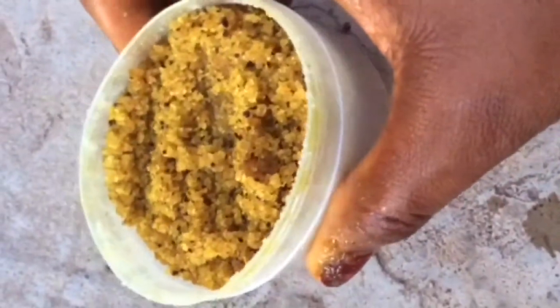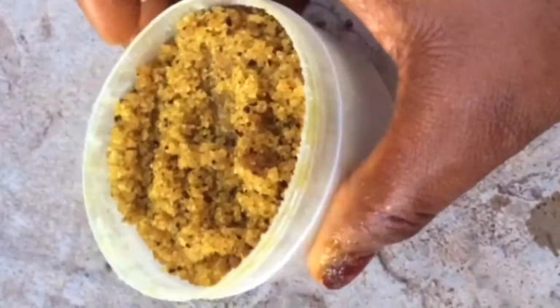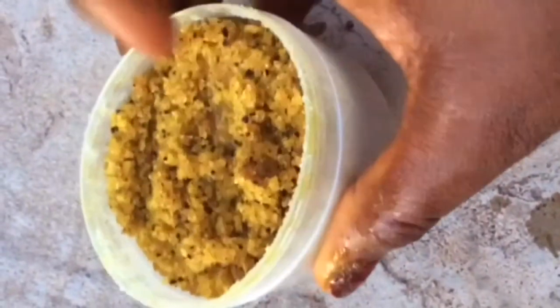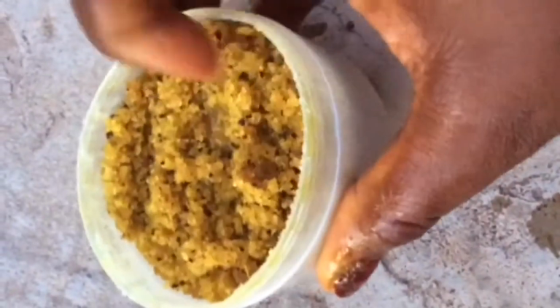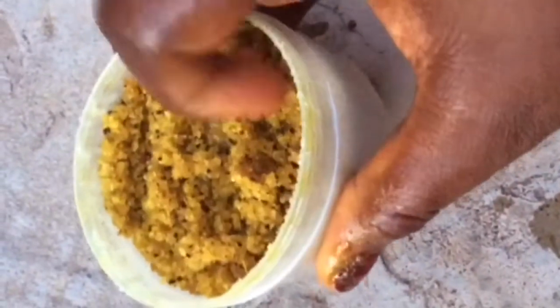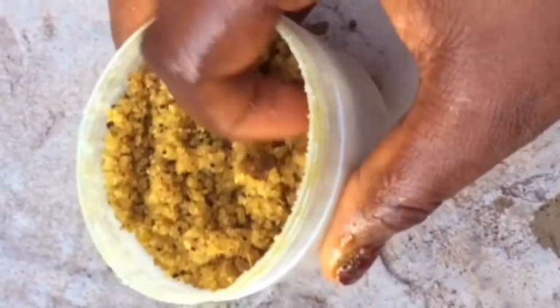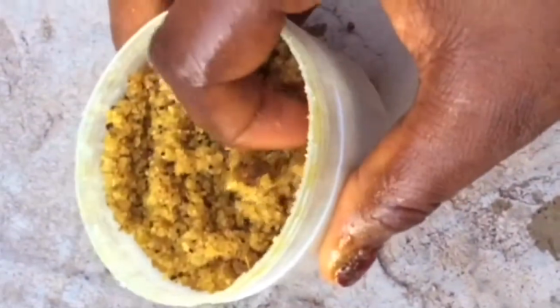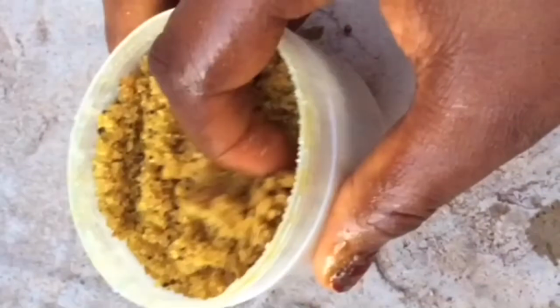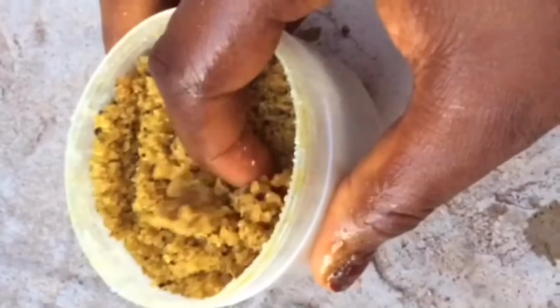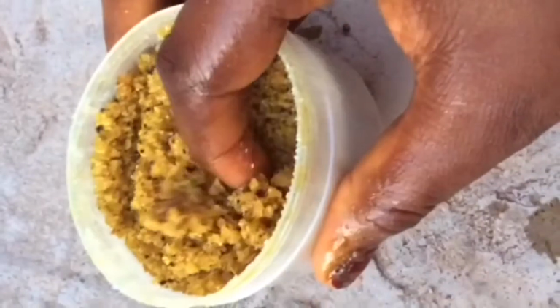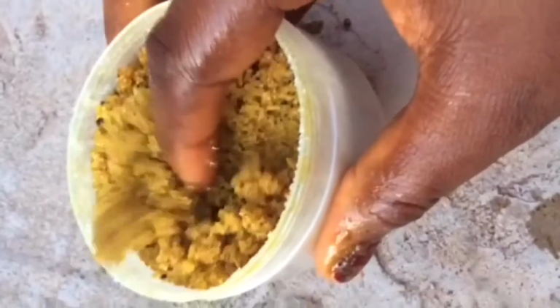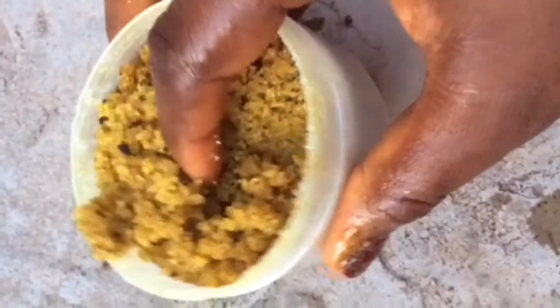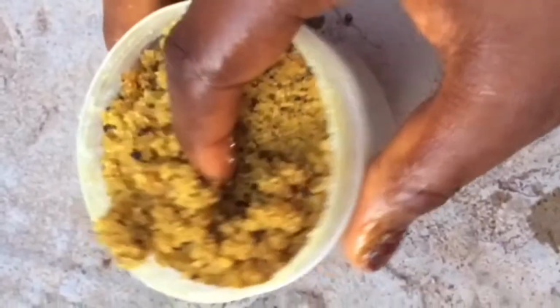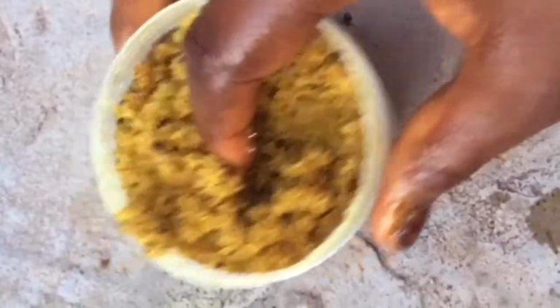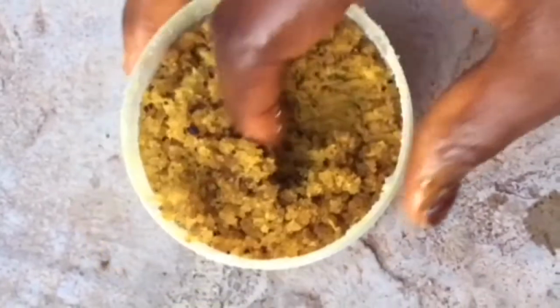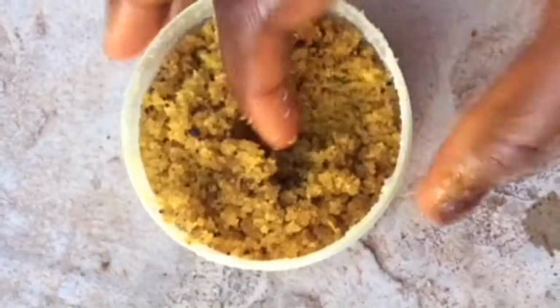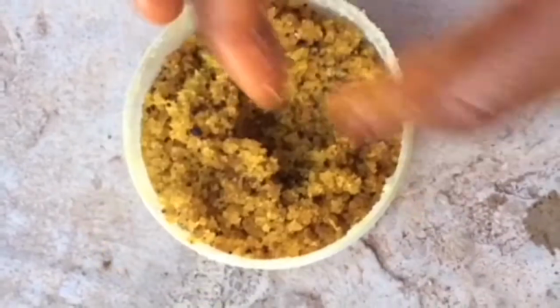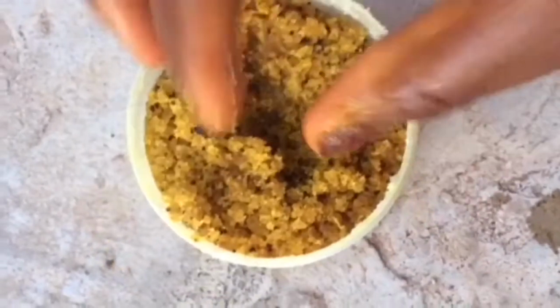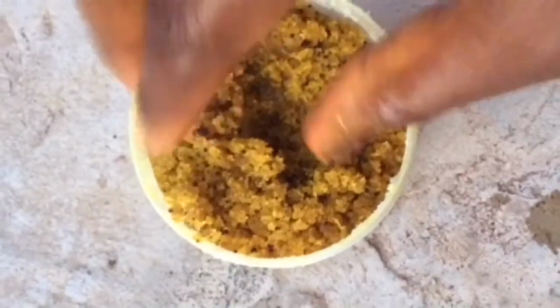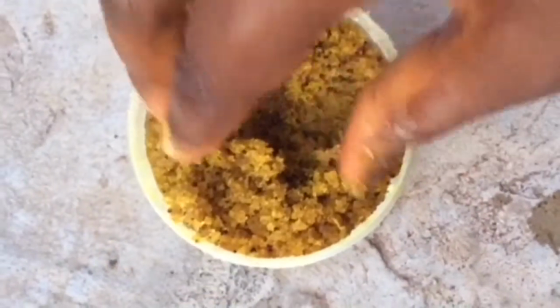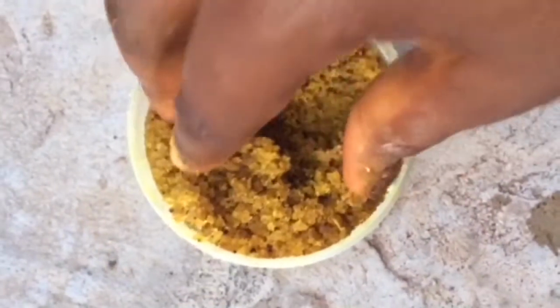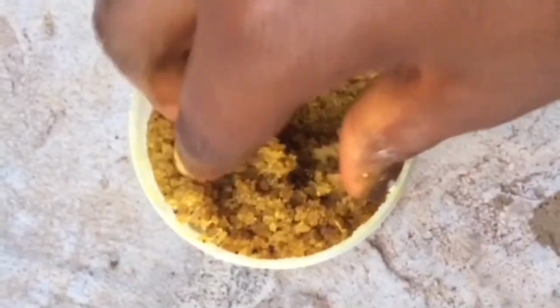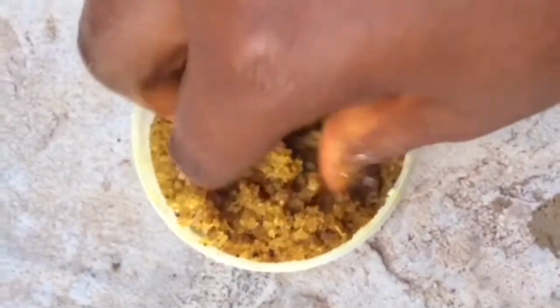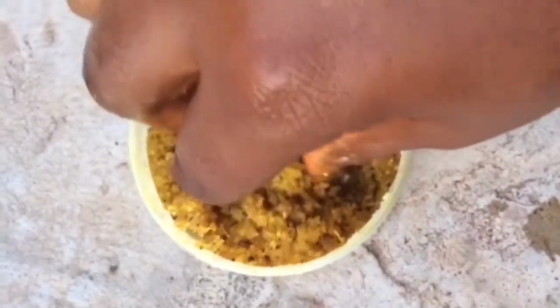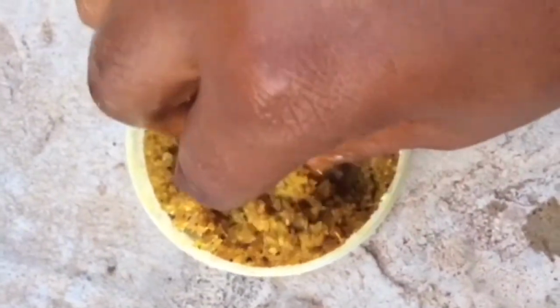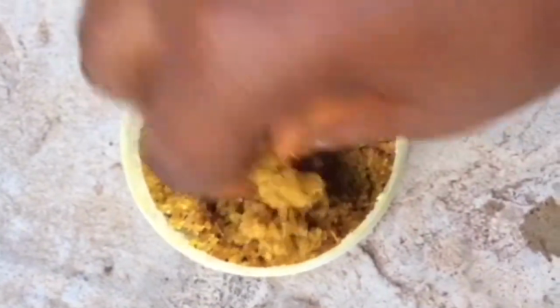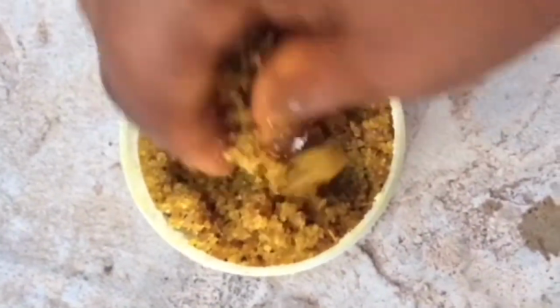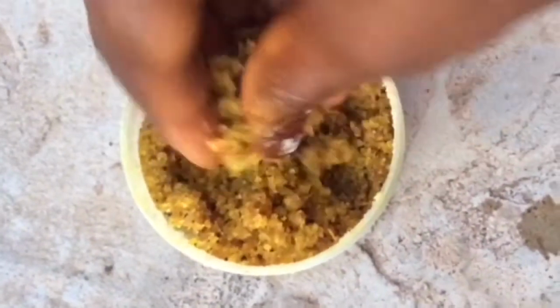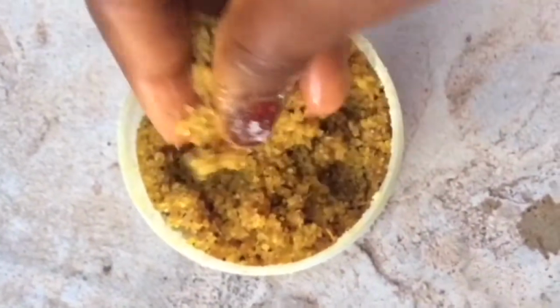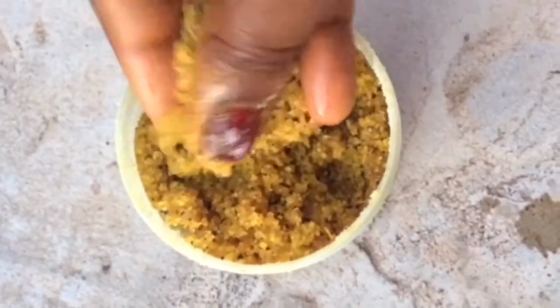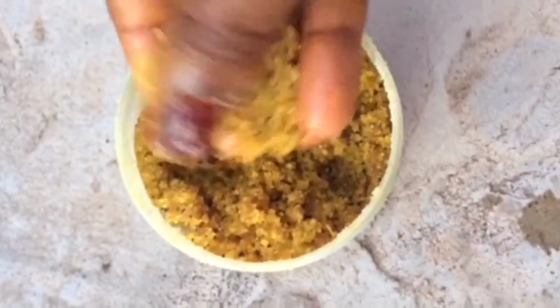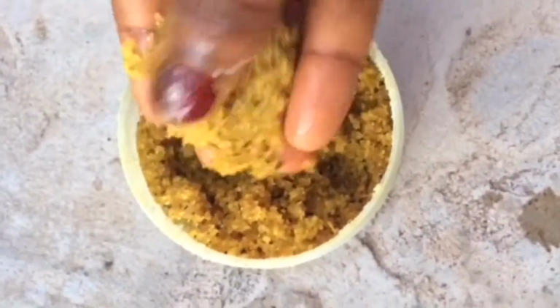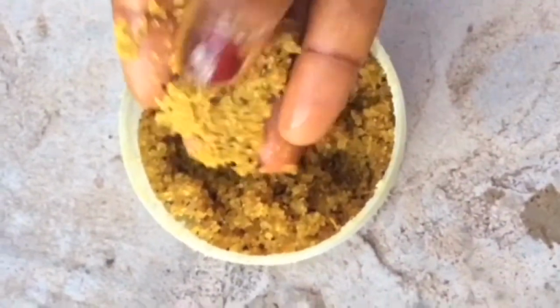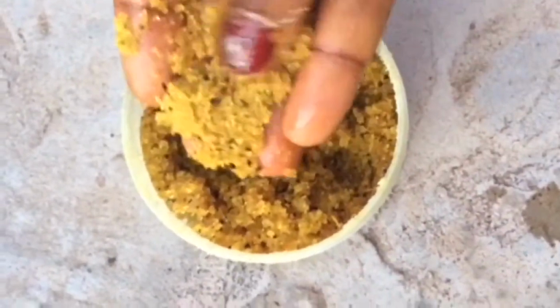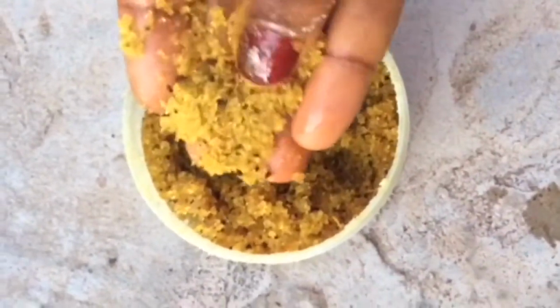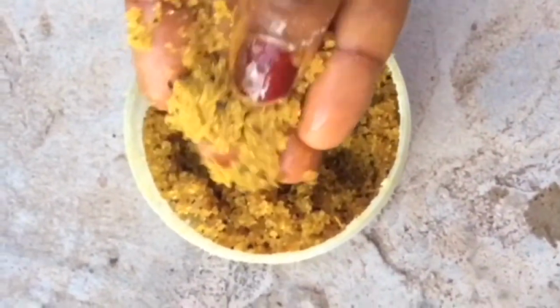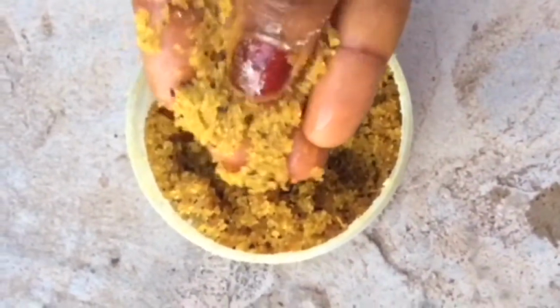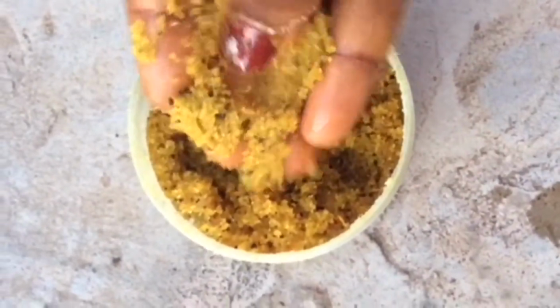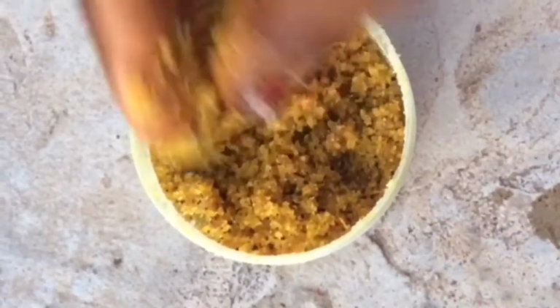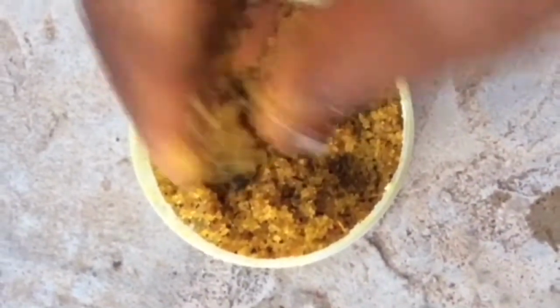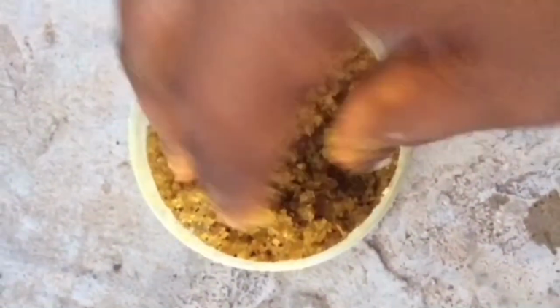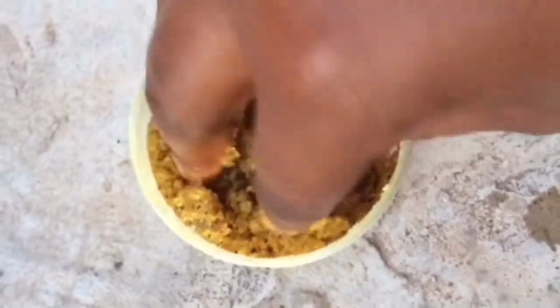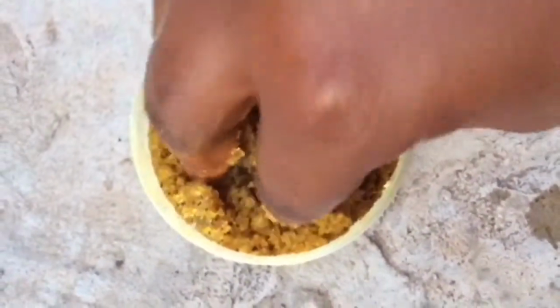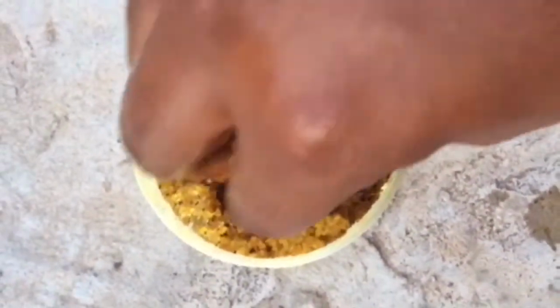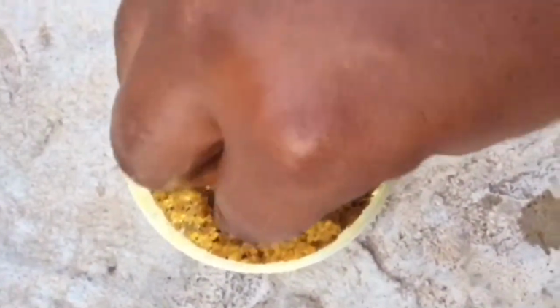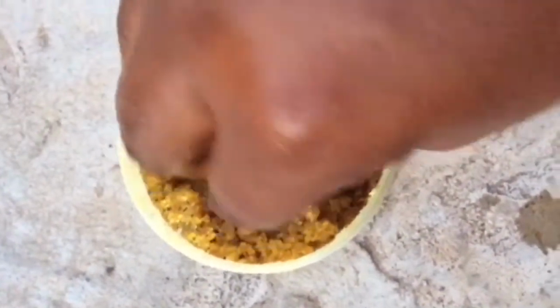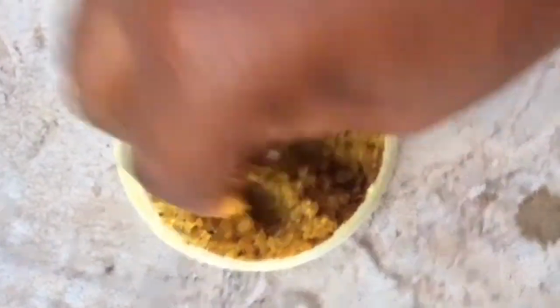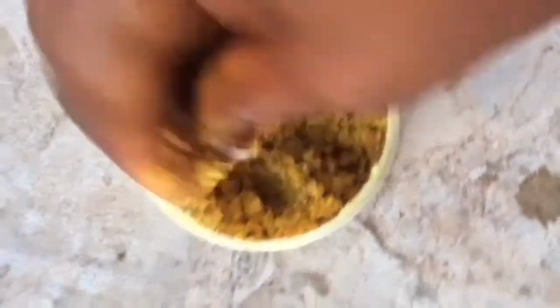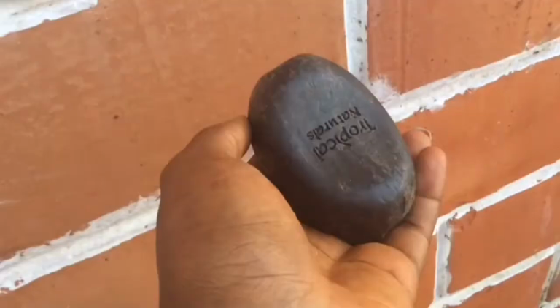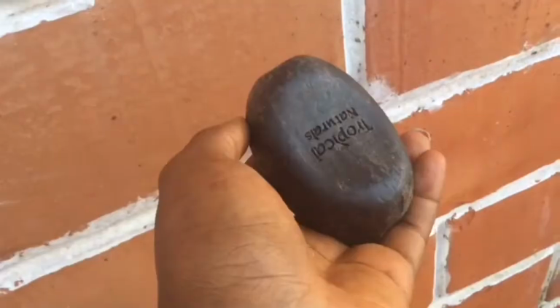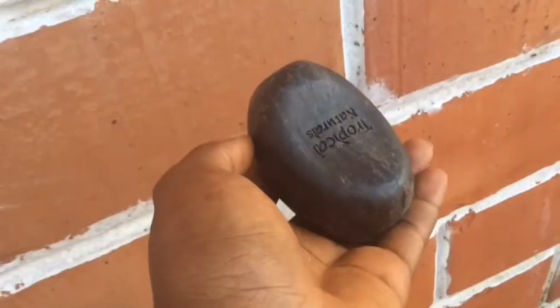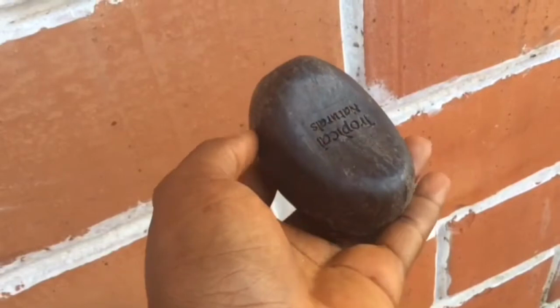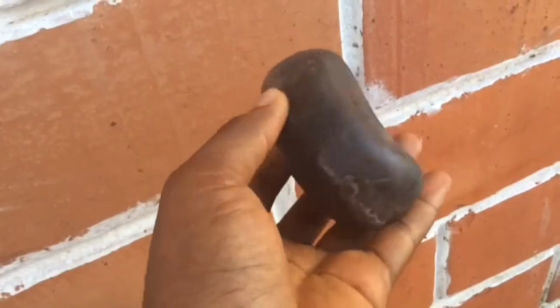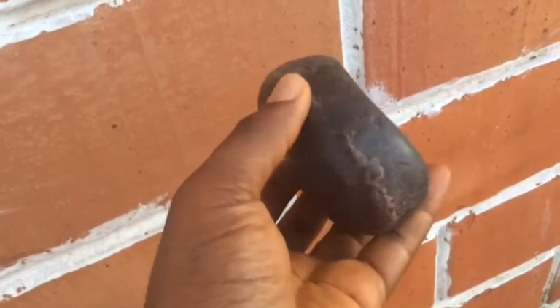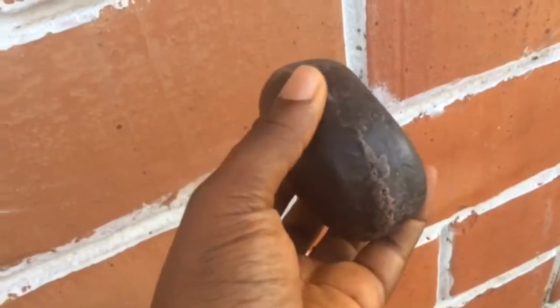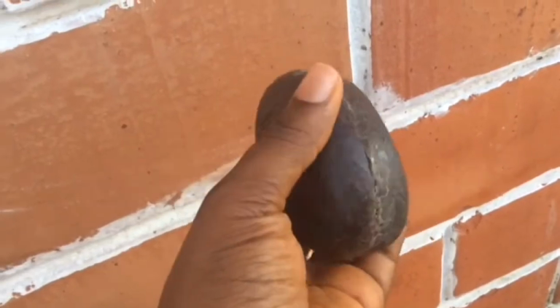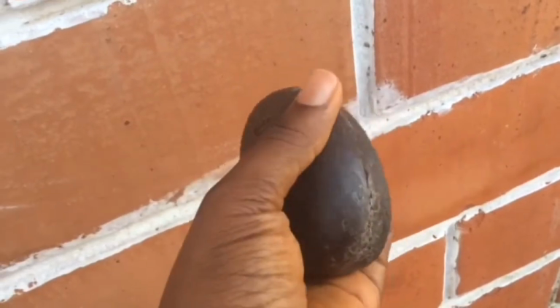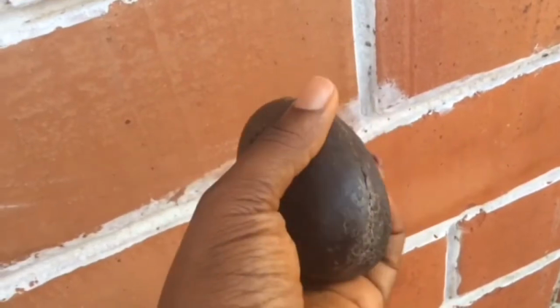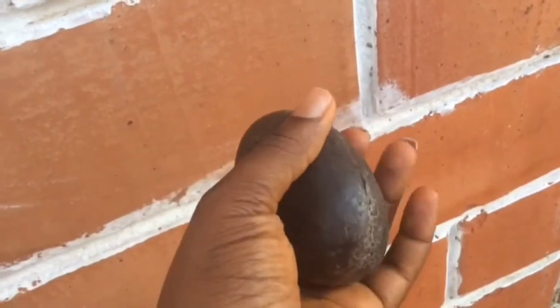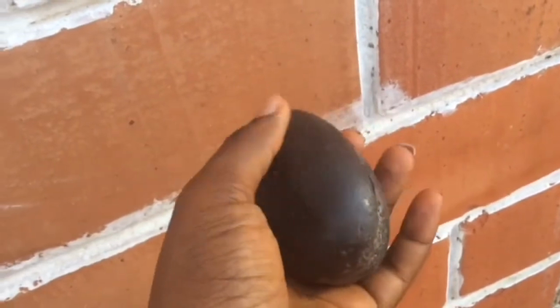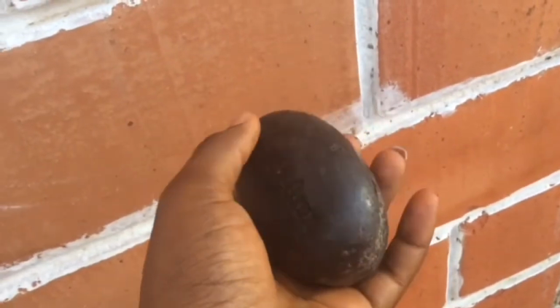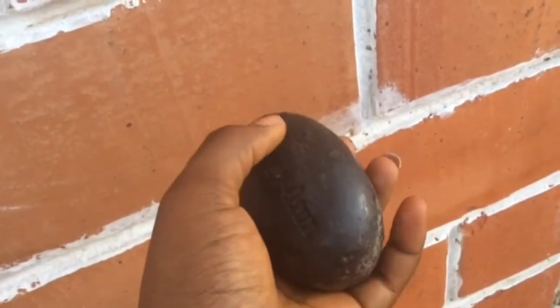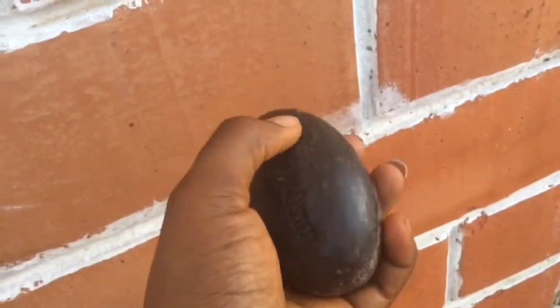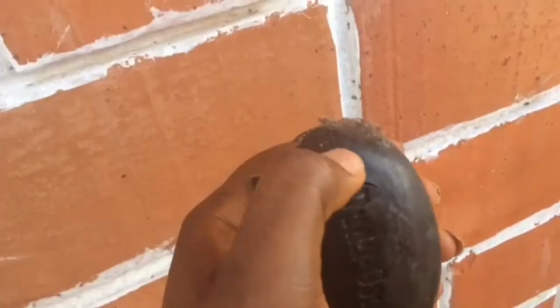I don't know how to describe it, but I hope you can see it on screen — and that's it for making the scrub. This scrub is full of a lot of benefits.